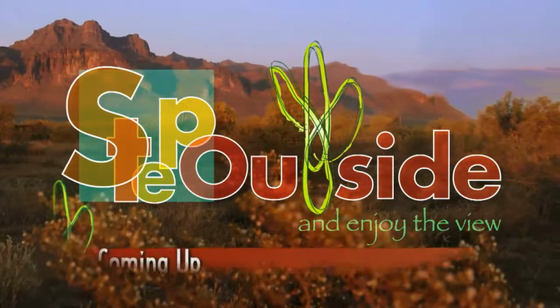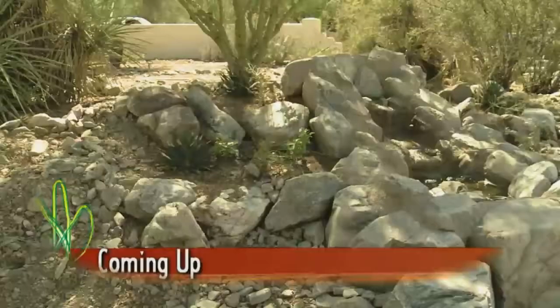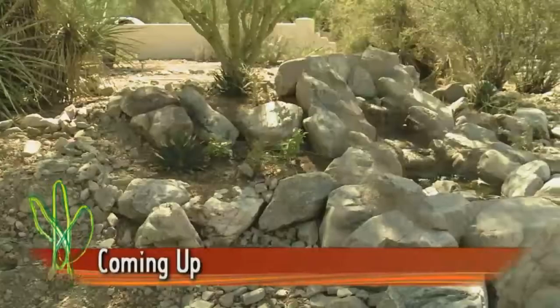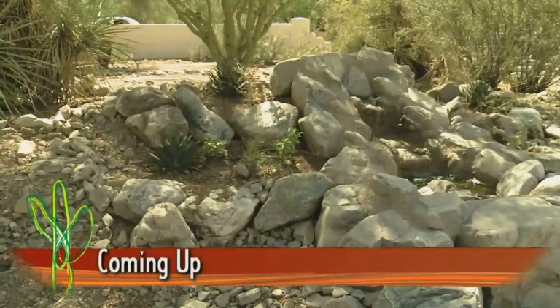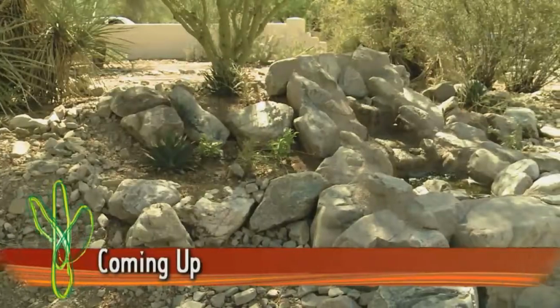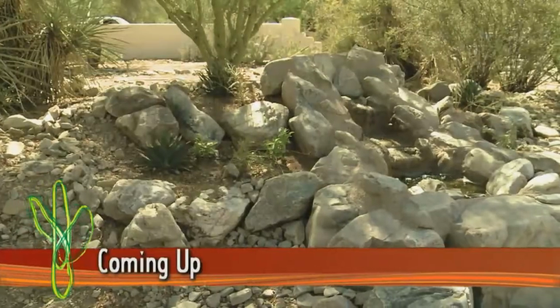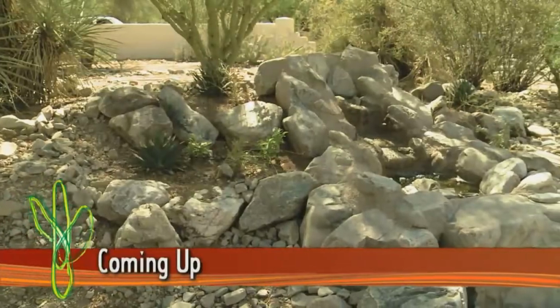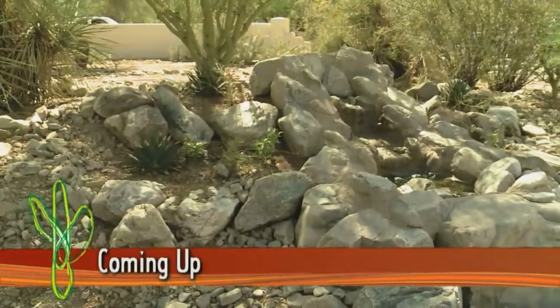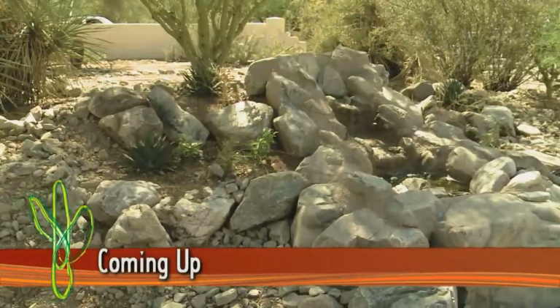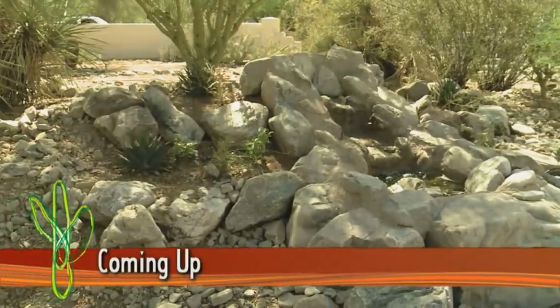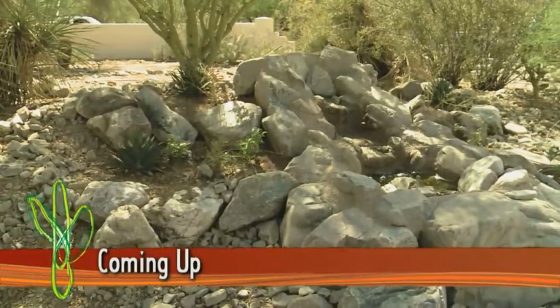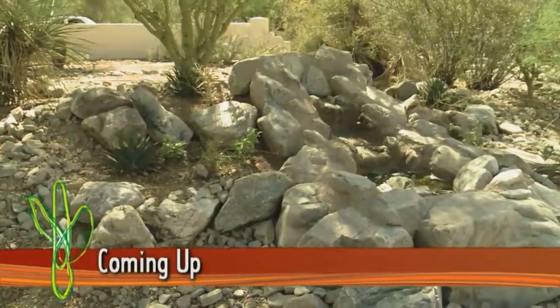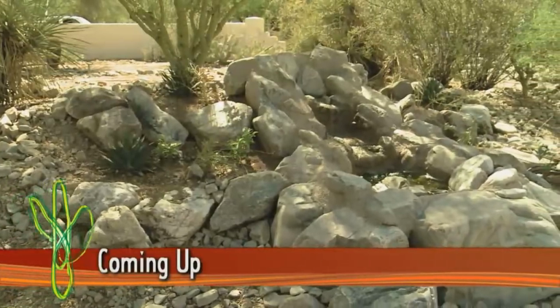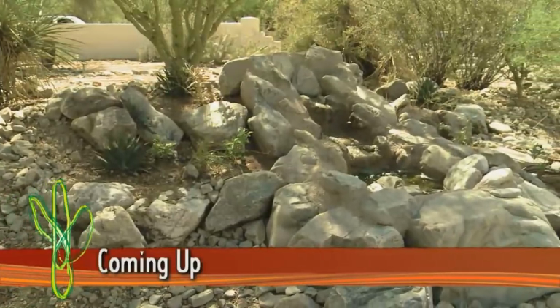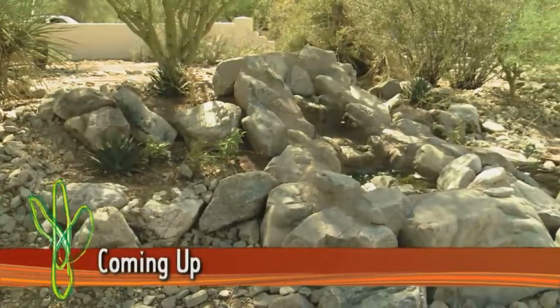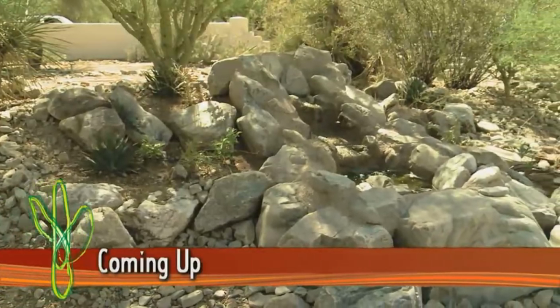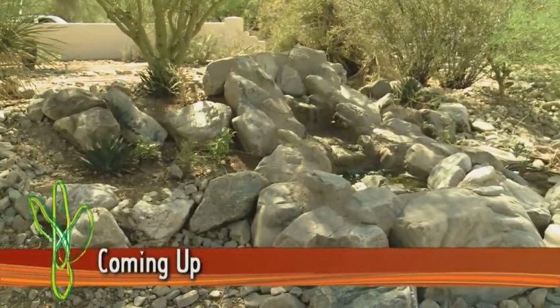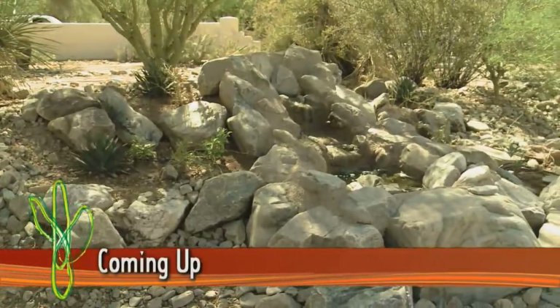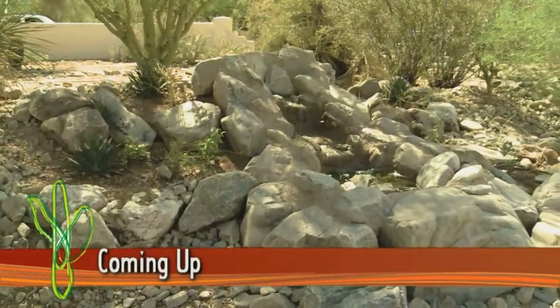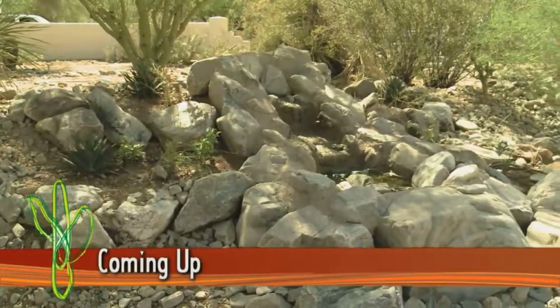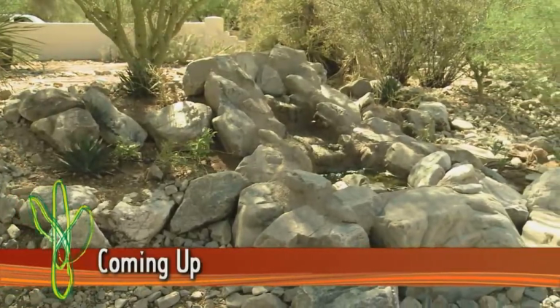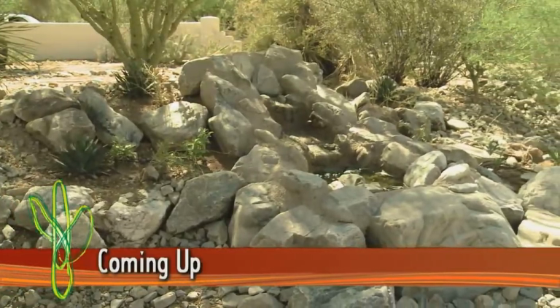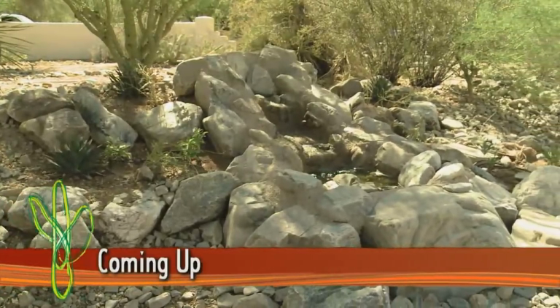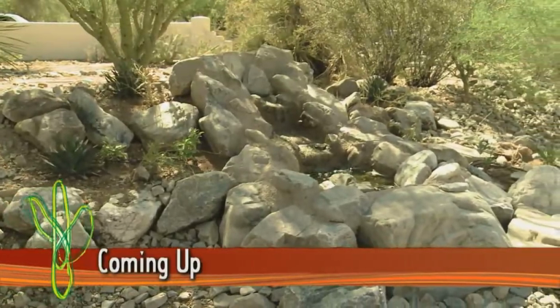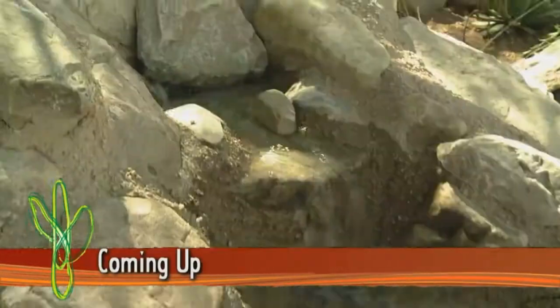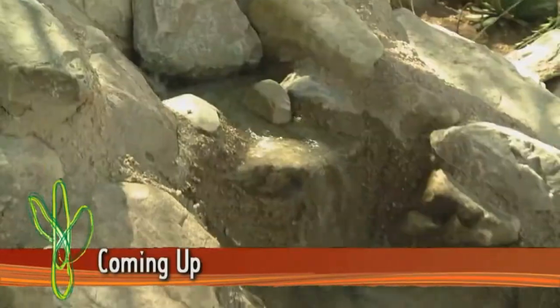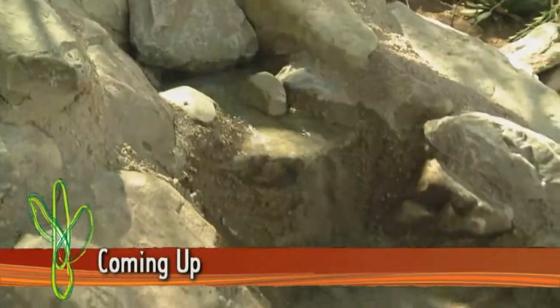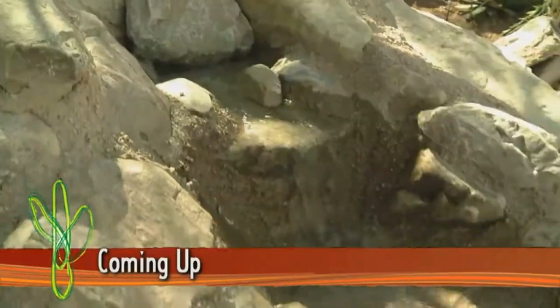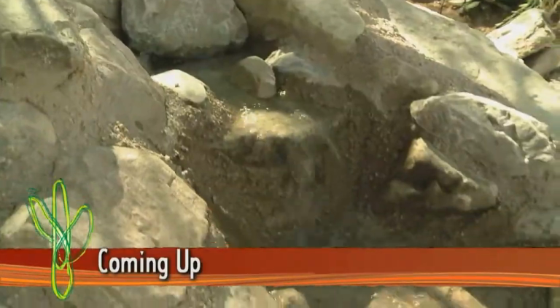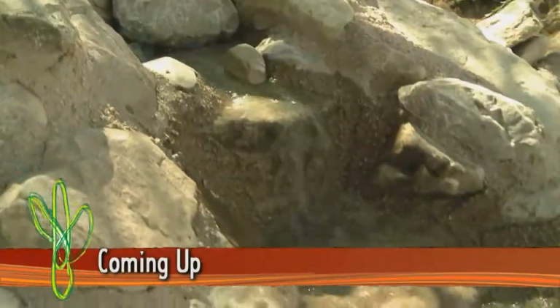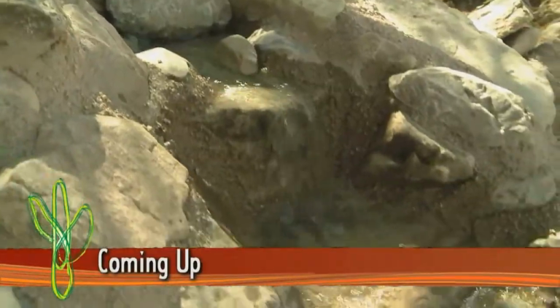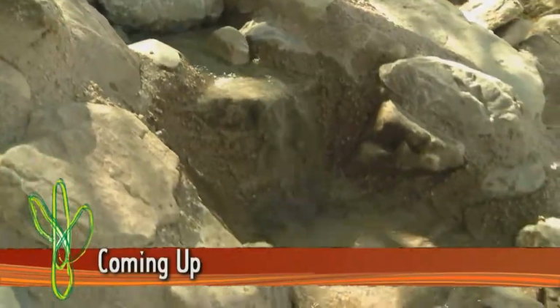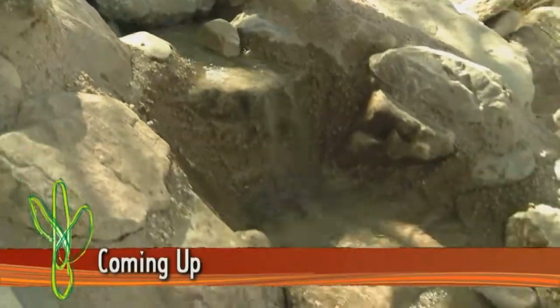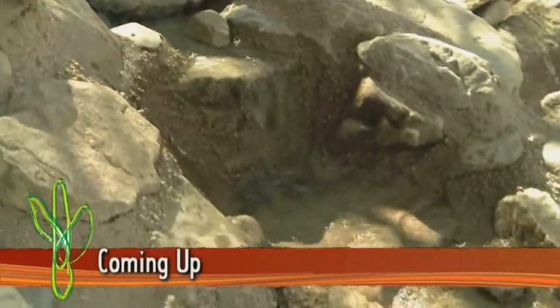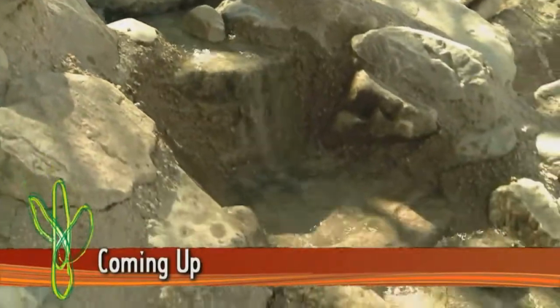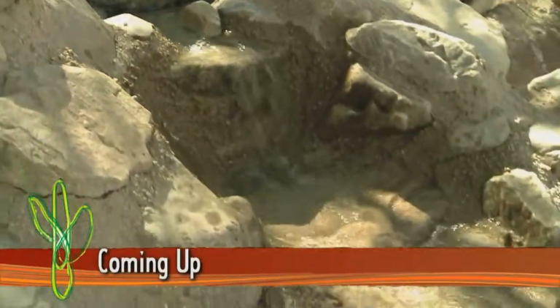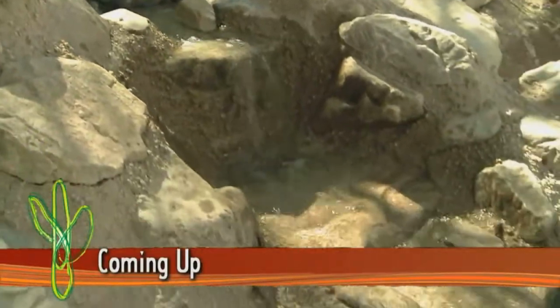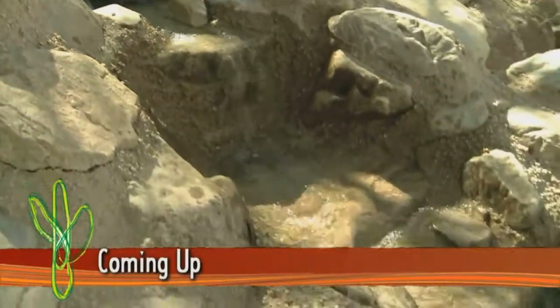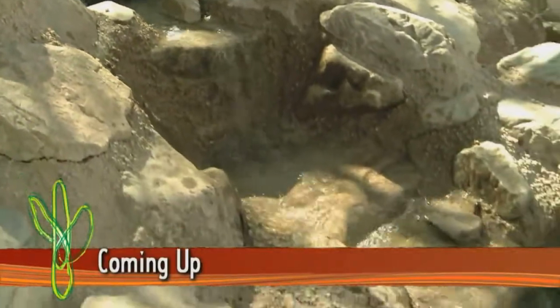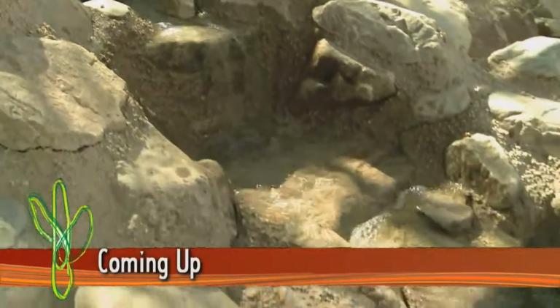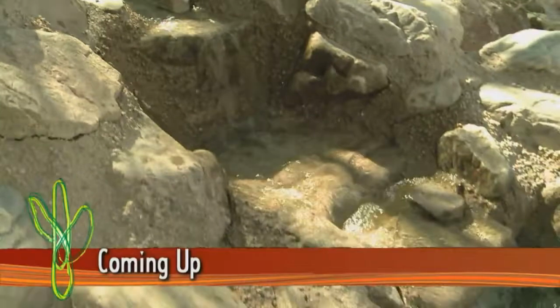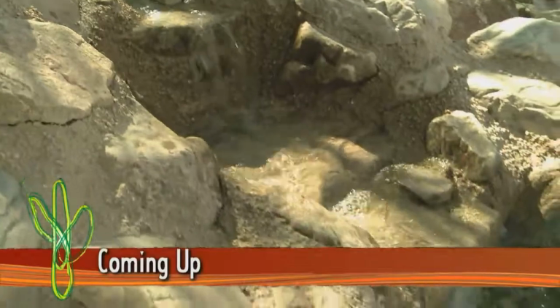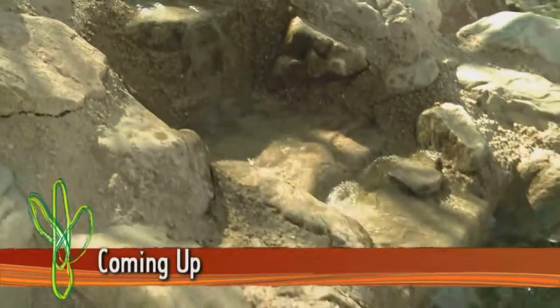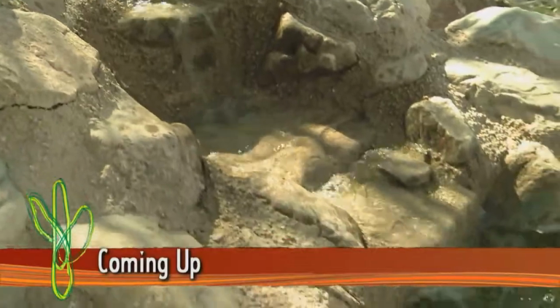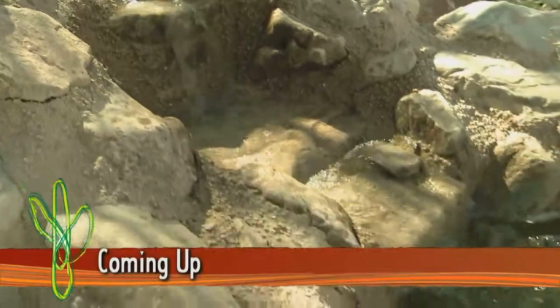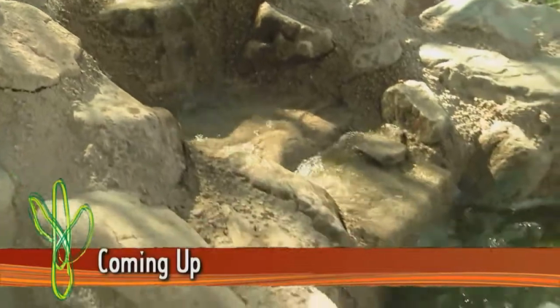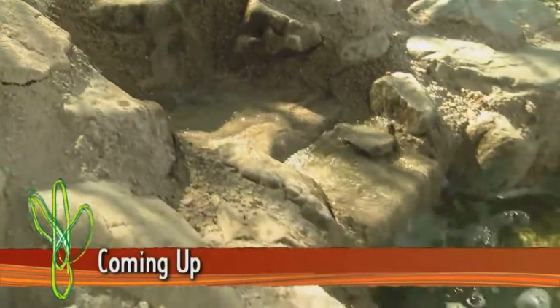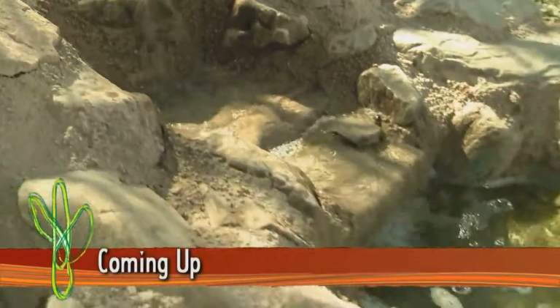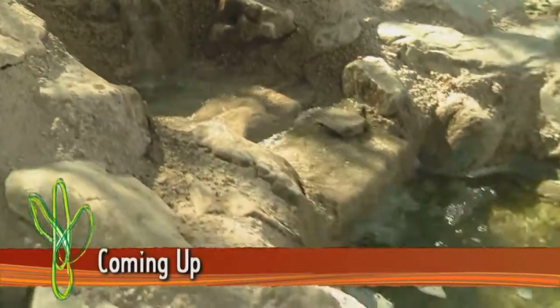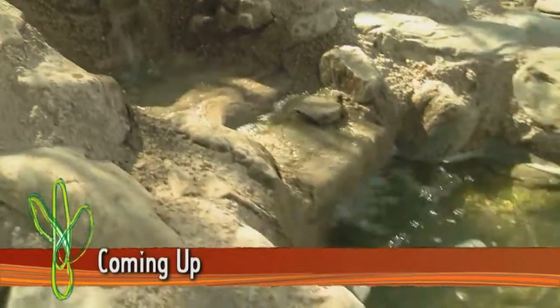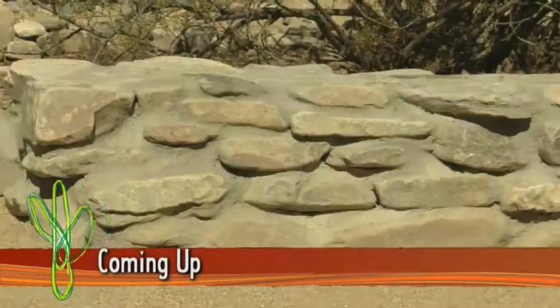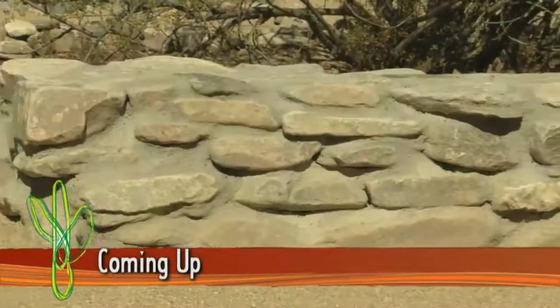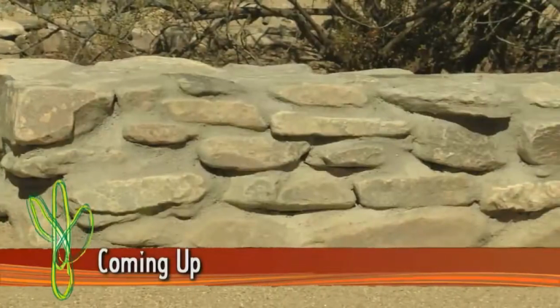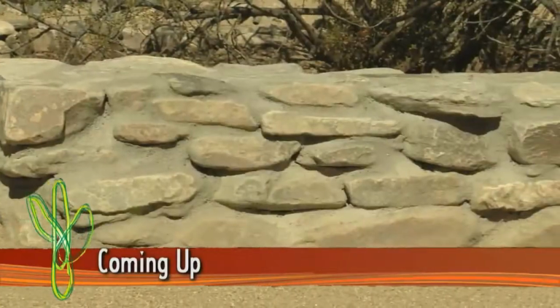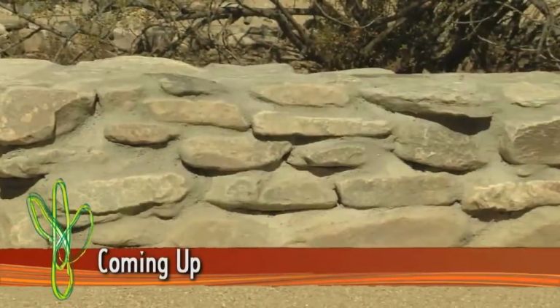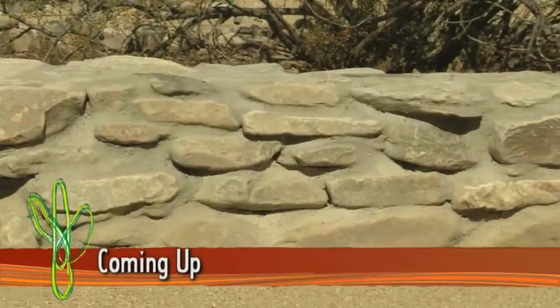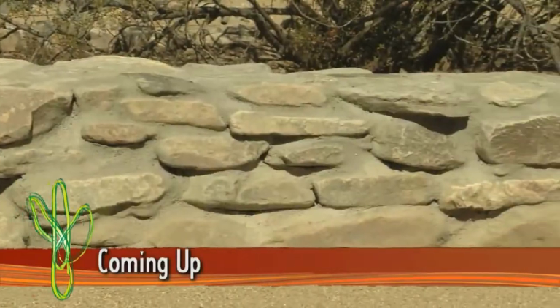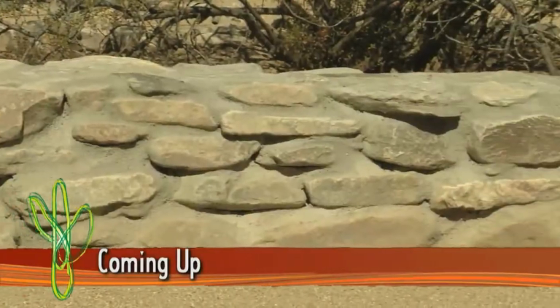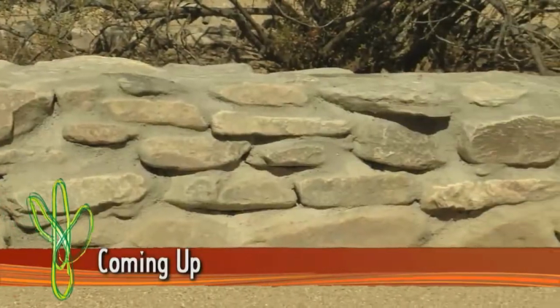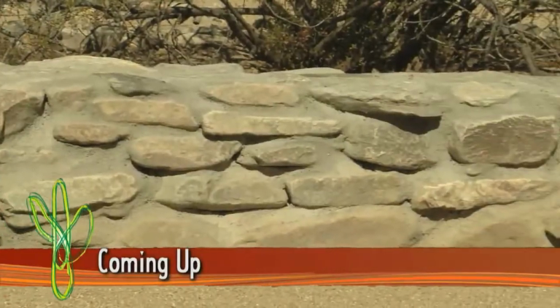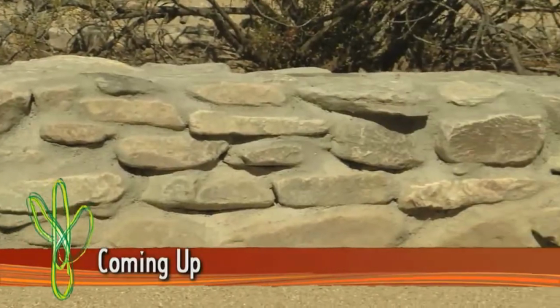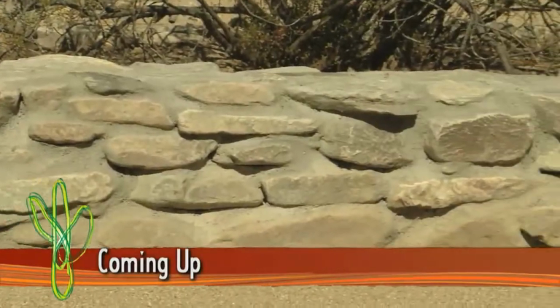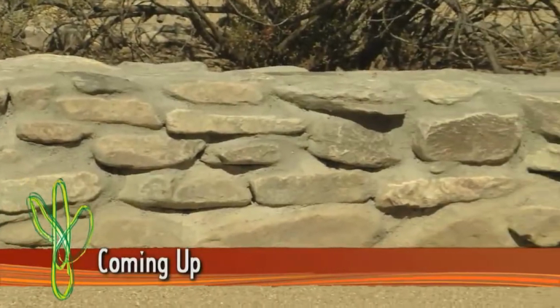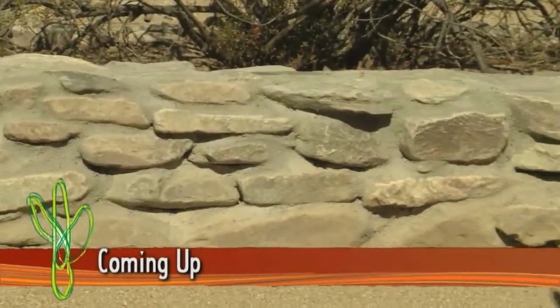We have beautiful wildlife here in Arizona, so up next I'm creating a special area for Fred and his family to enjoy them.